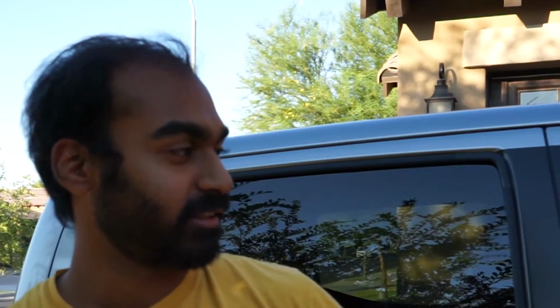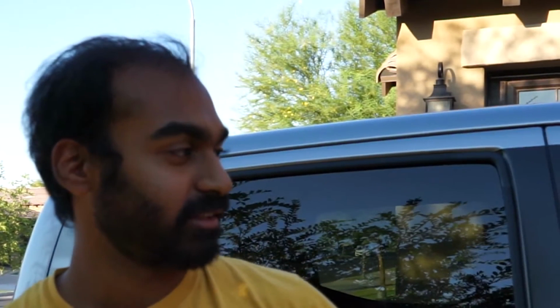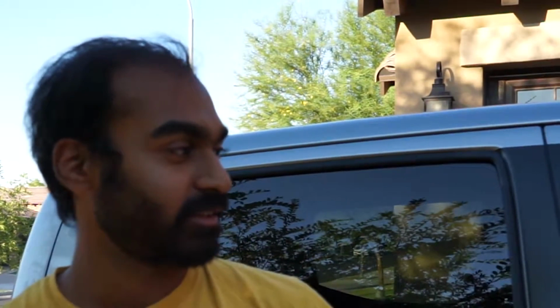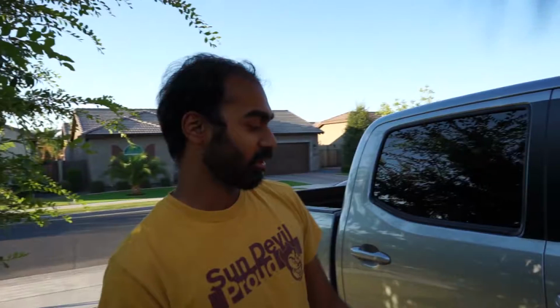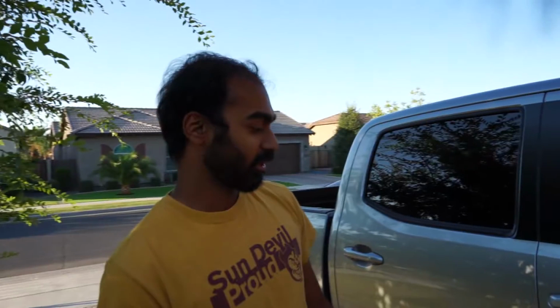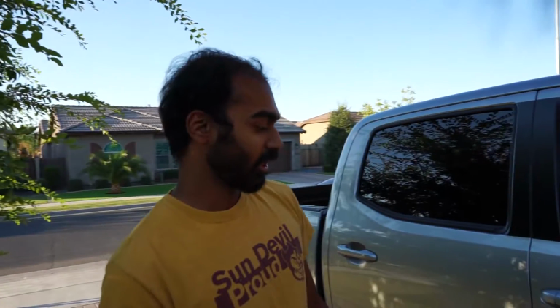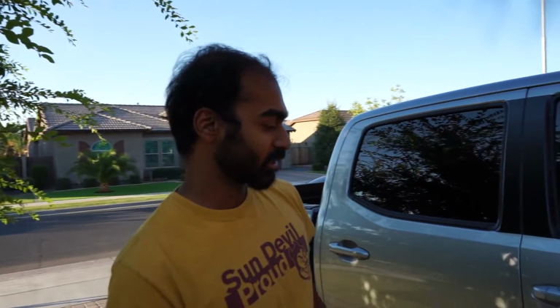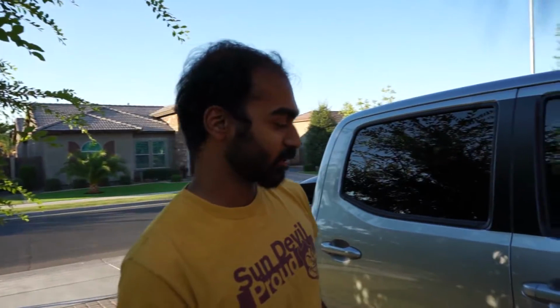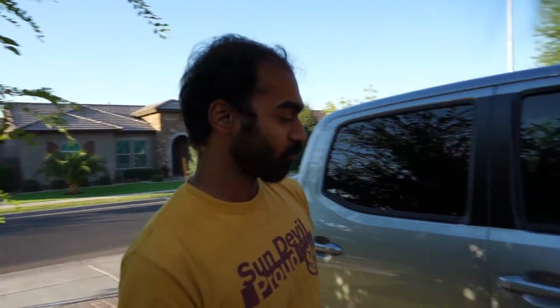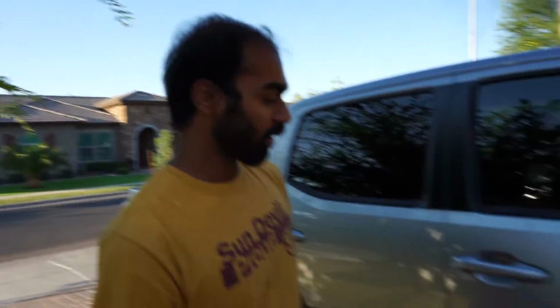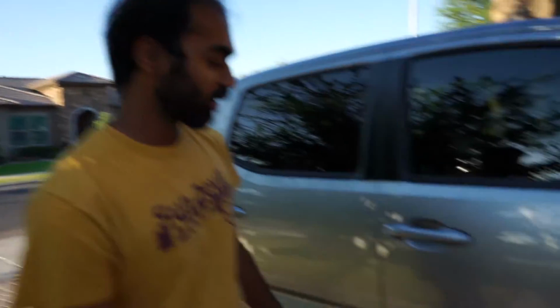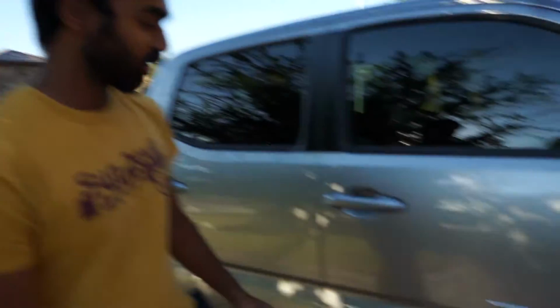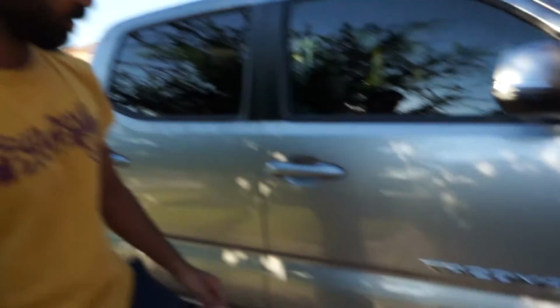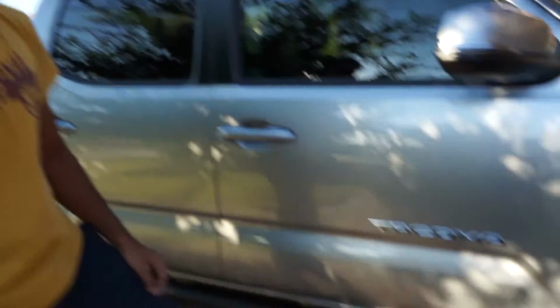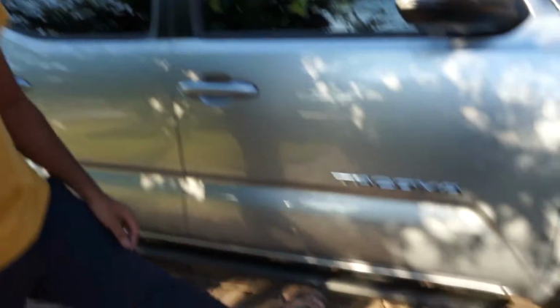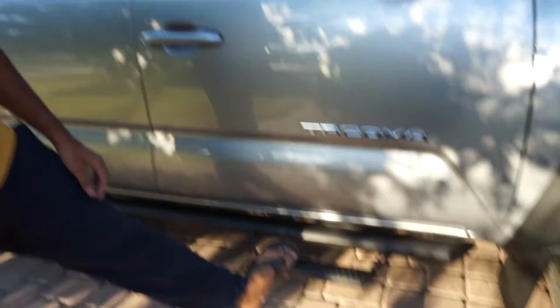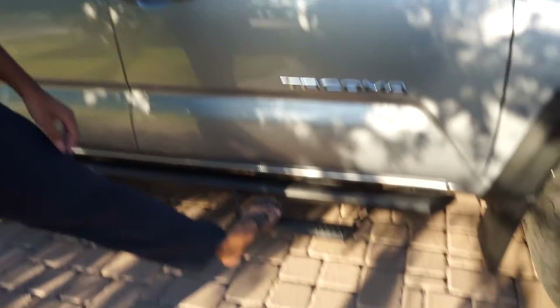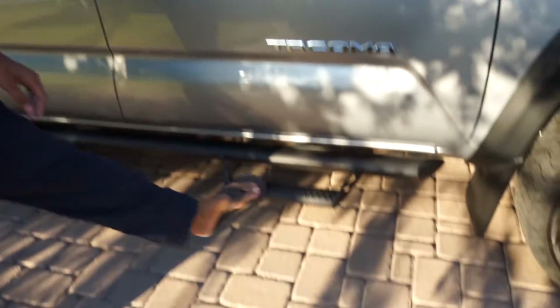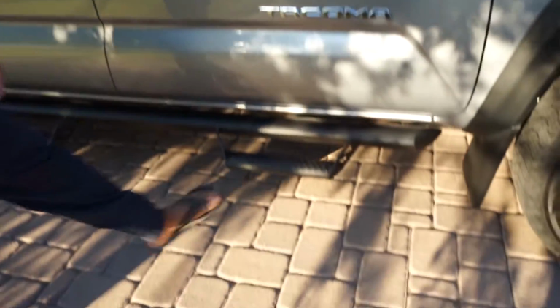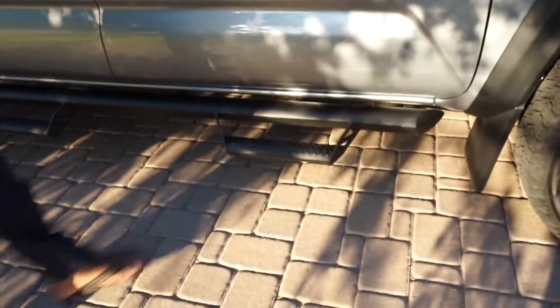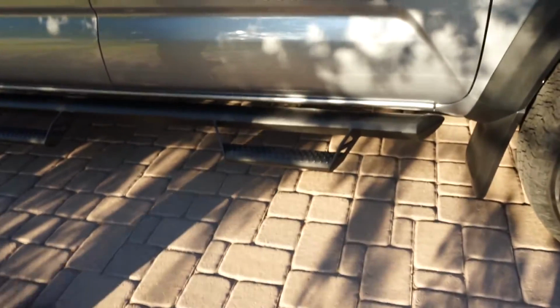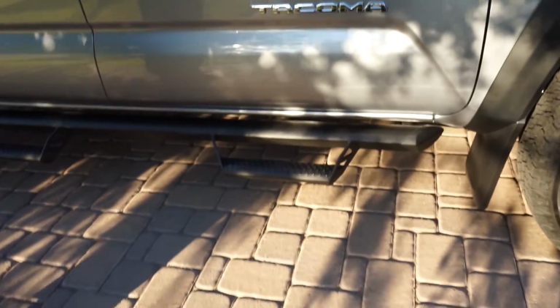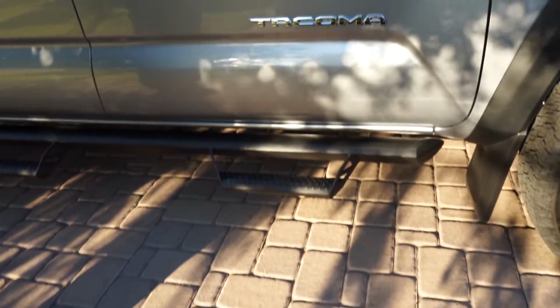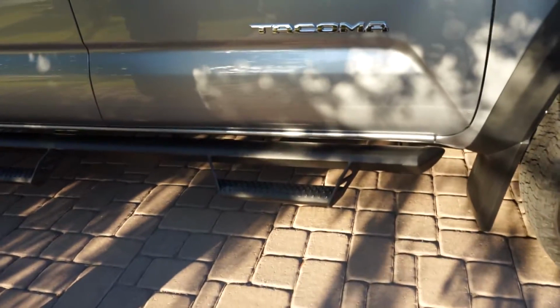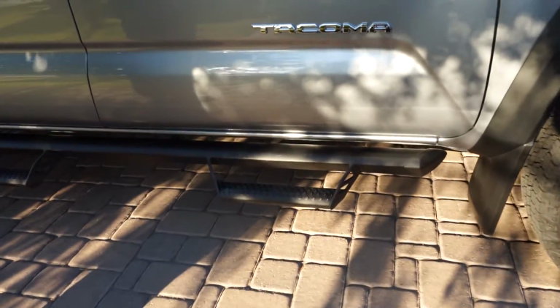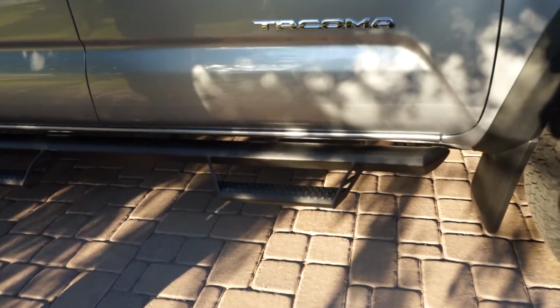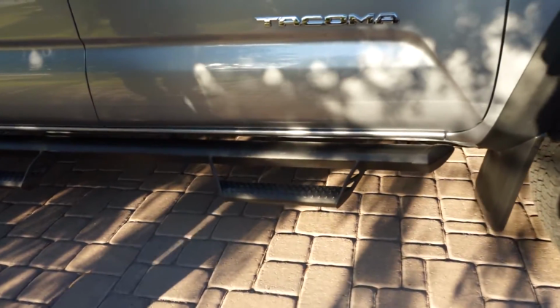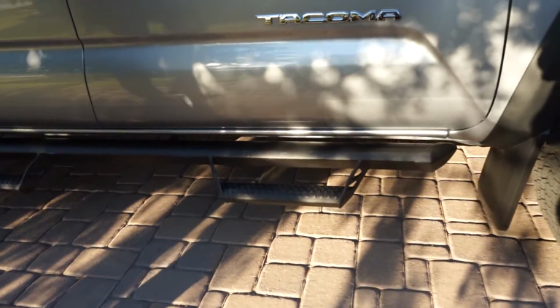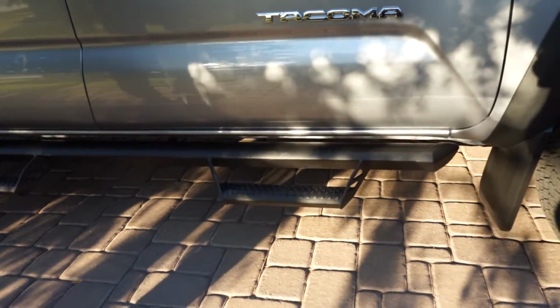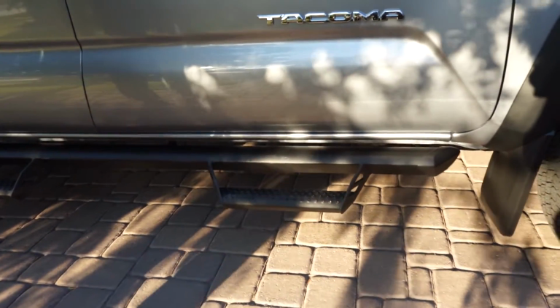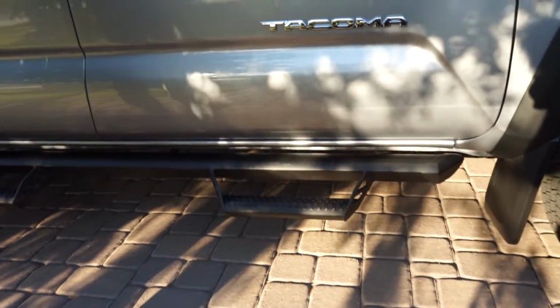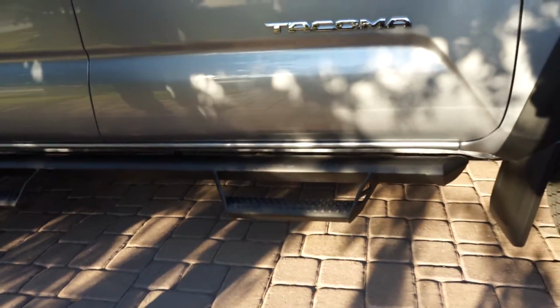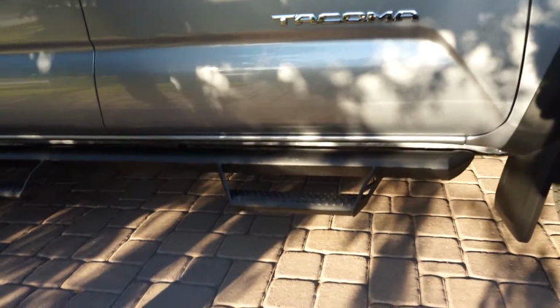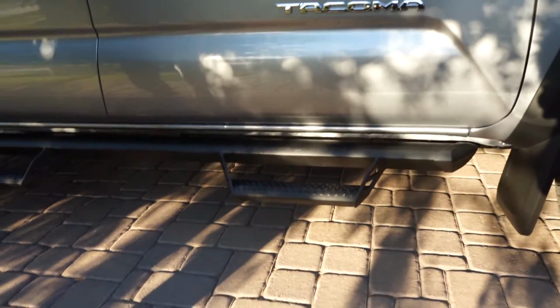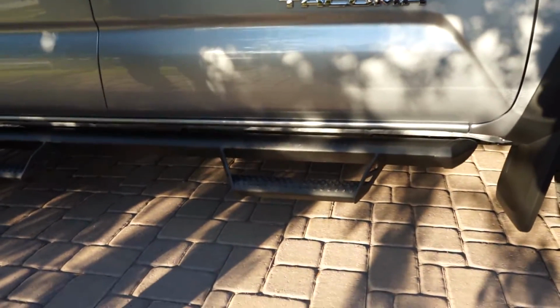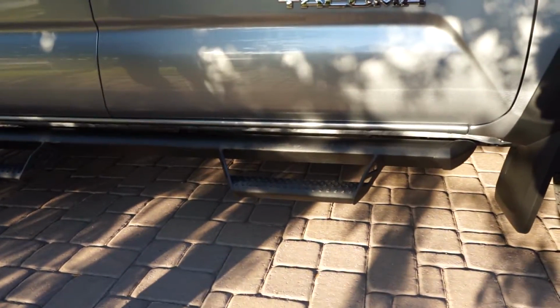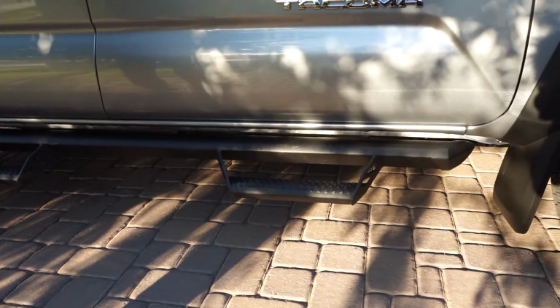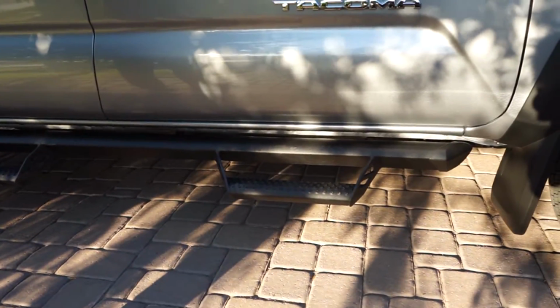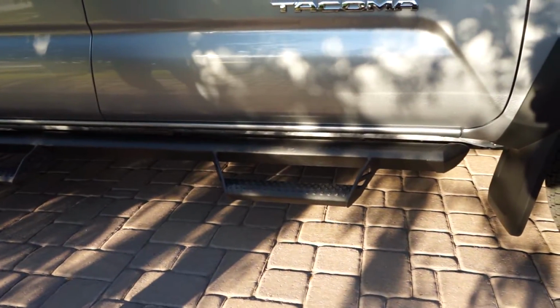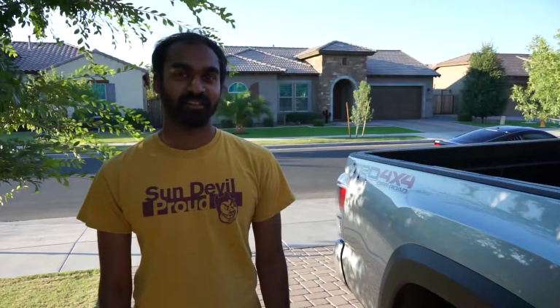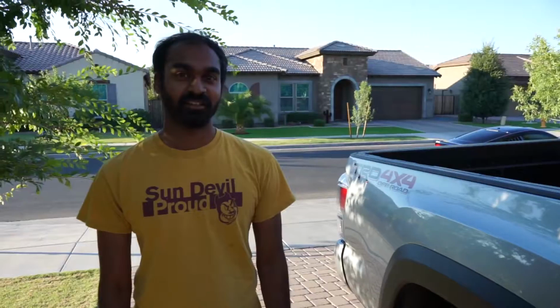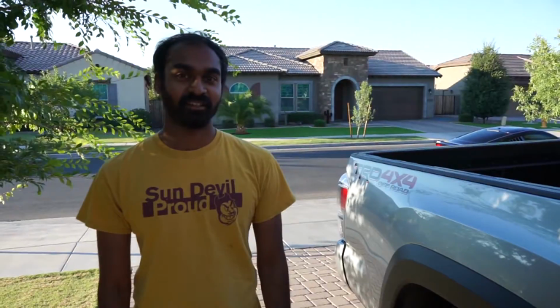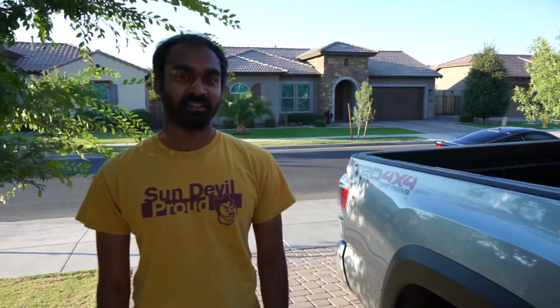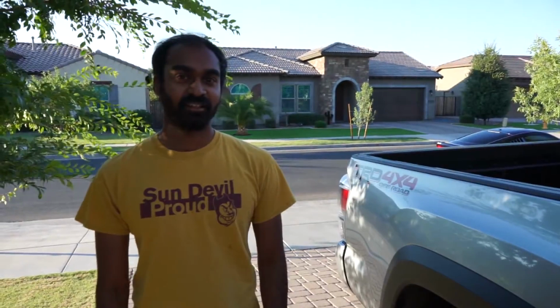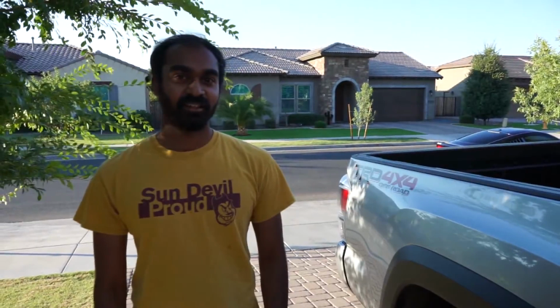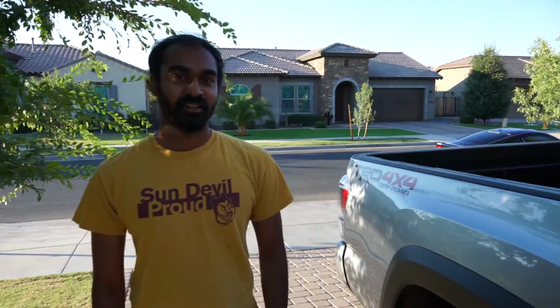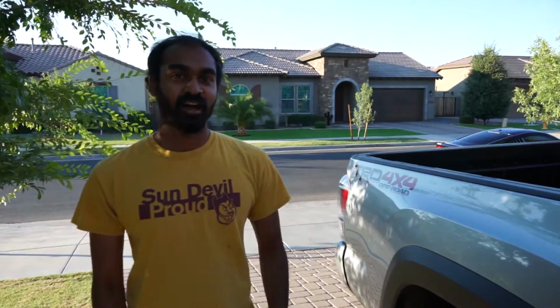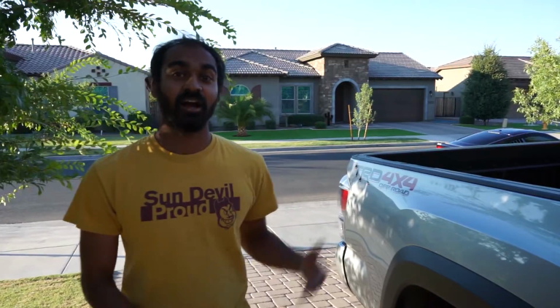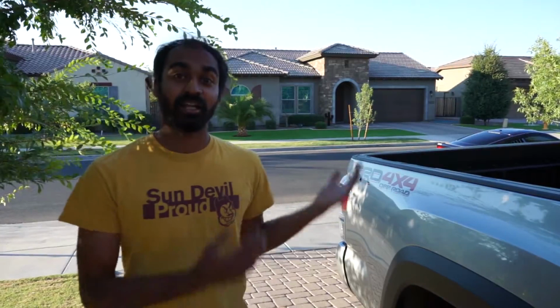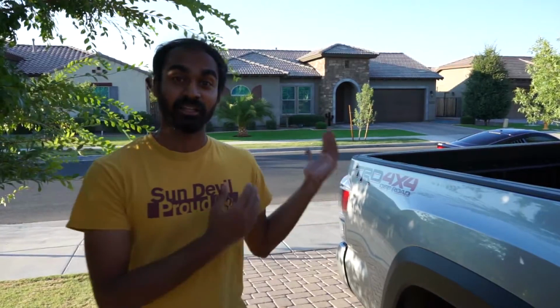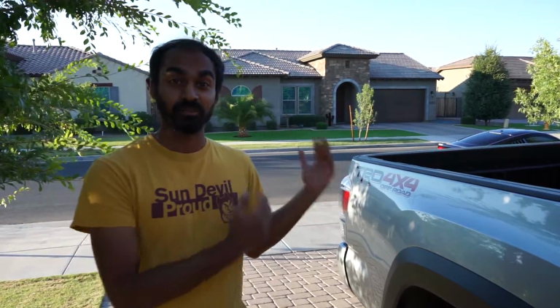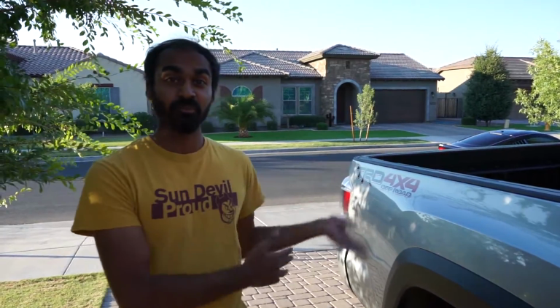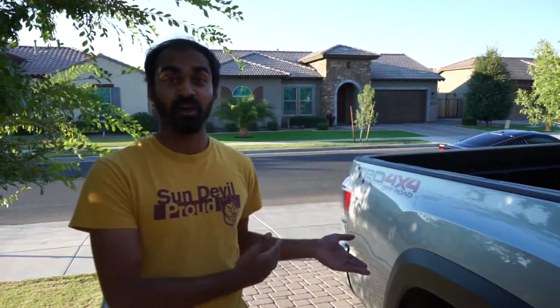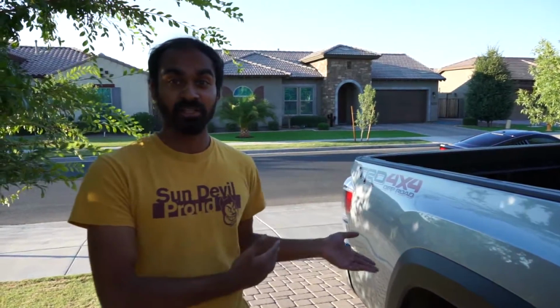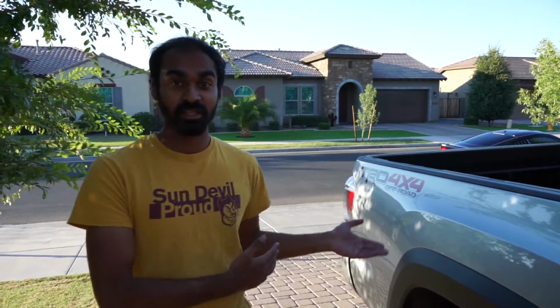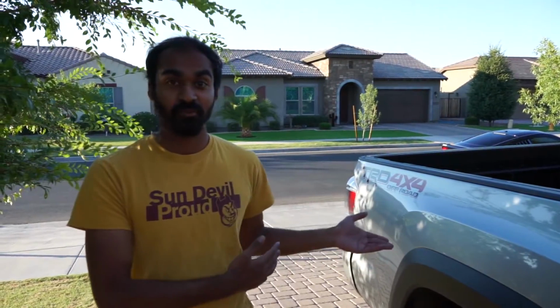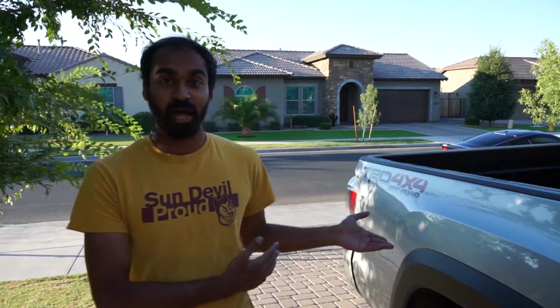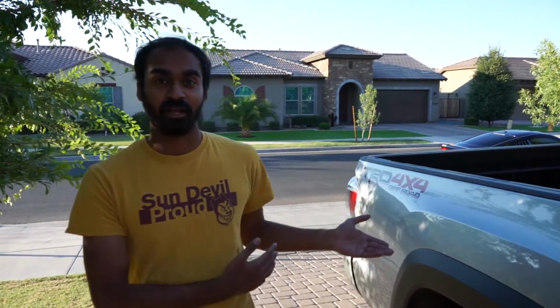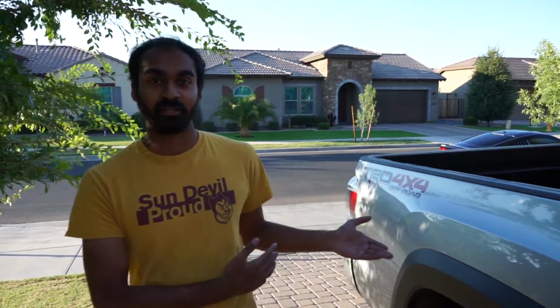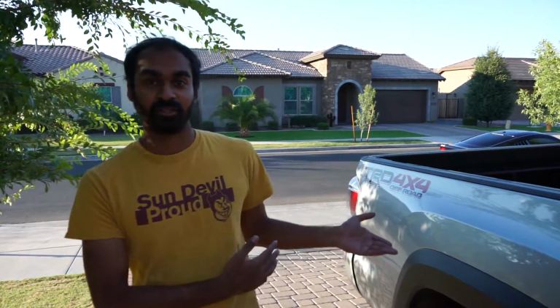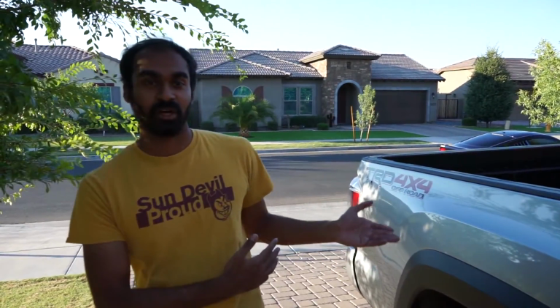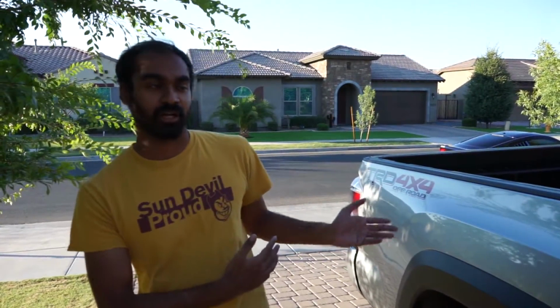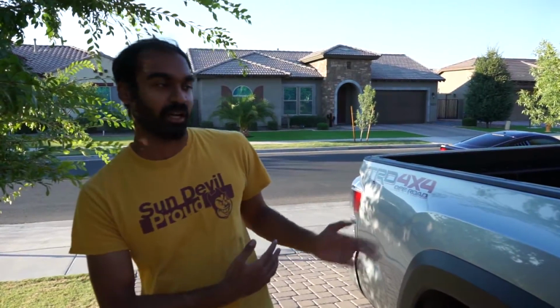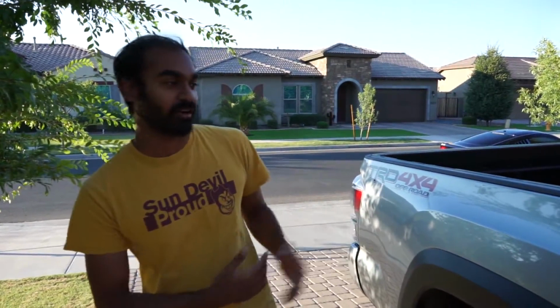It has the Predator tube steps, which were an added option. Let's move on to the back of the truck.